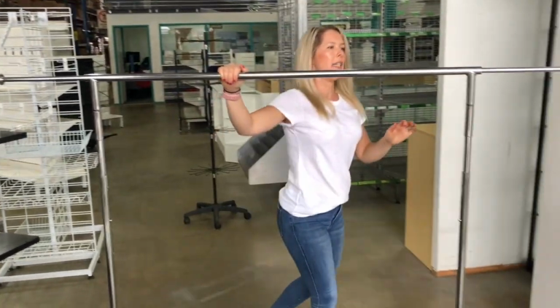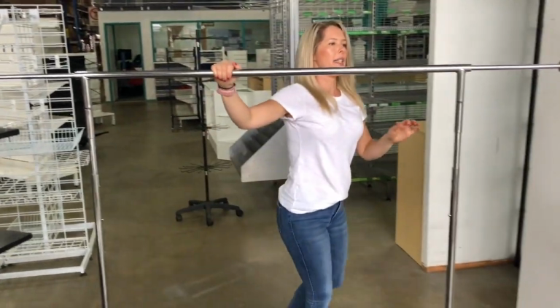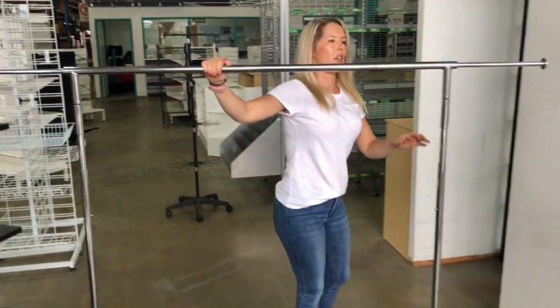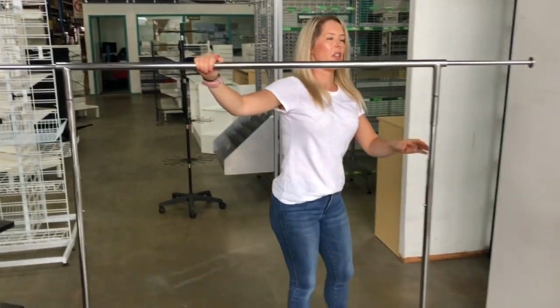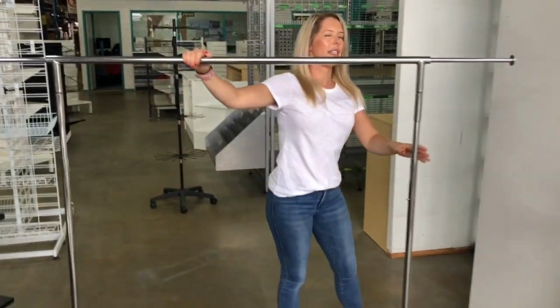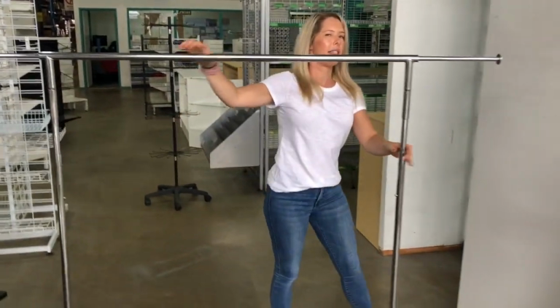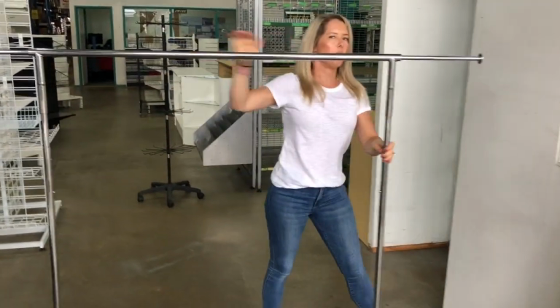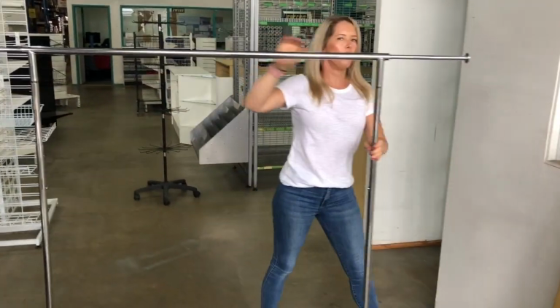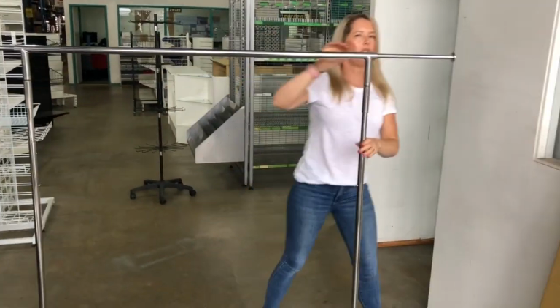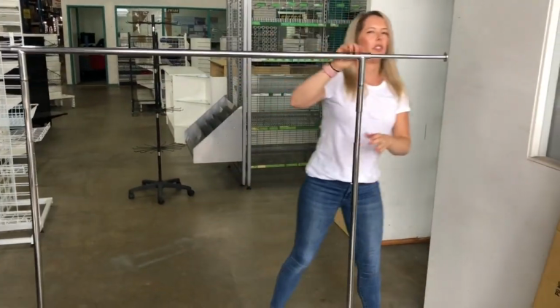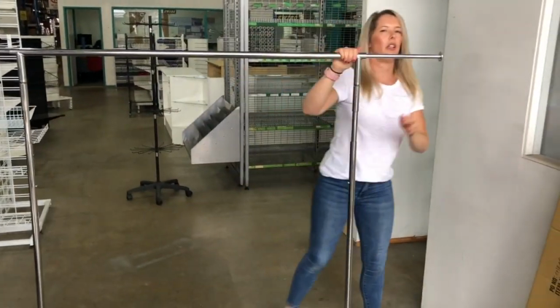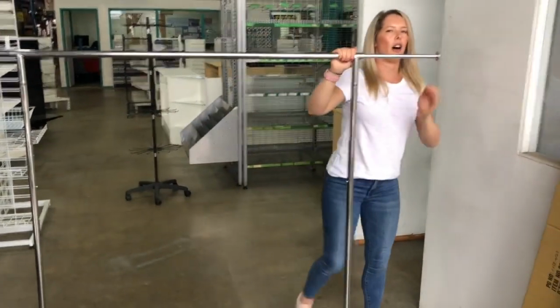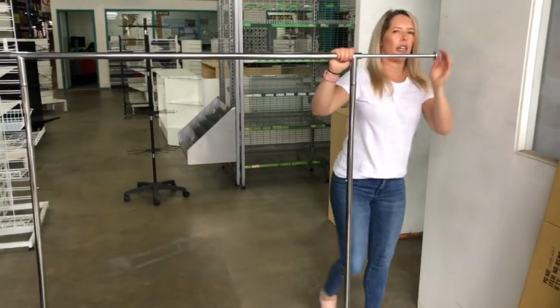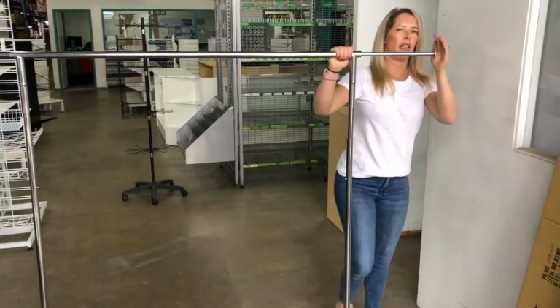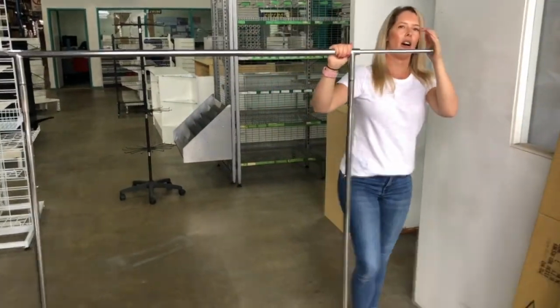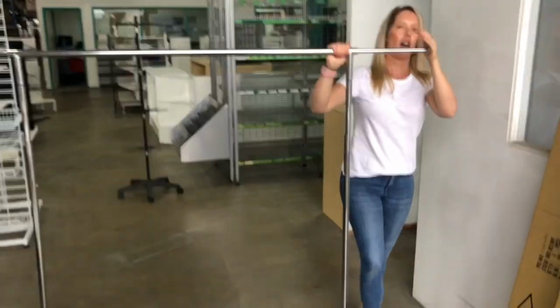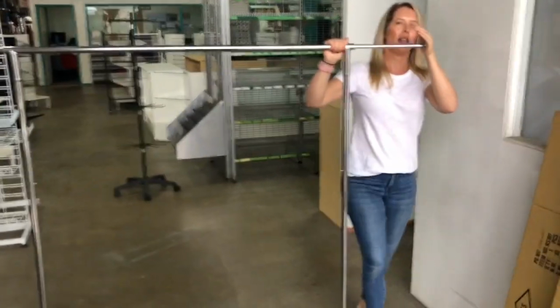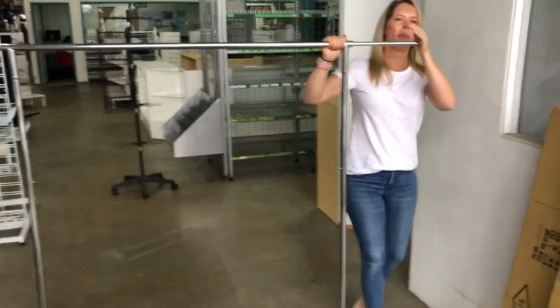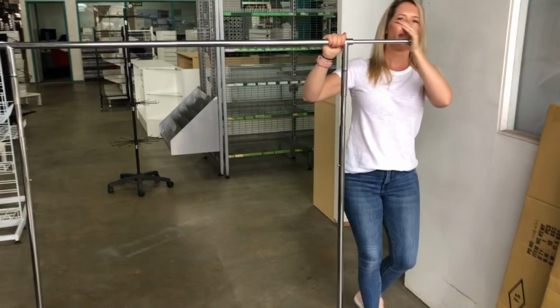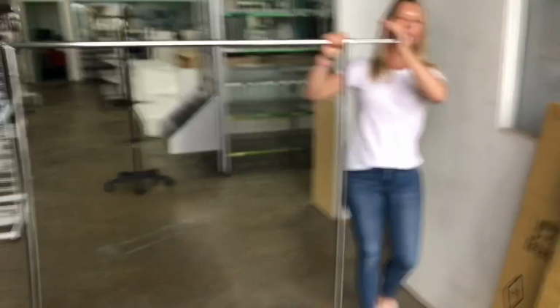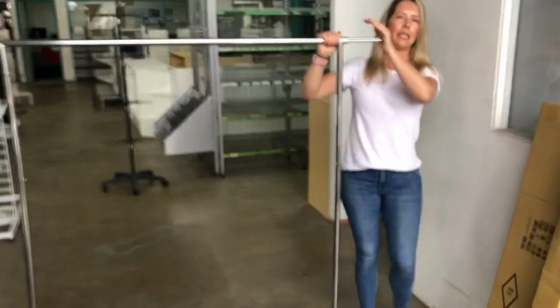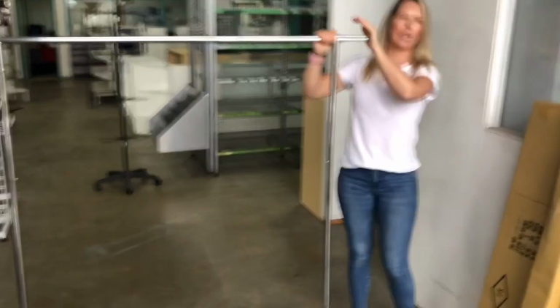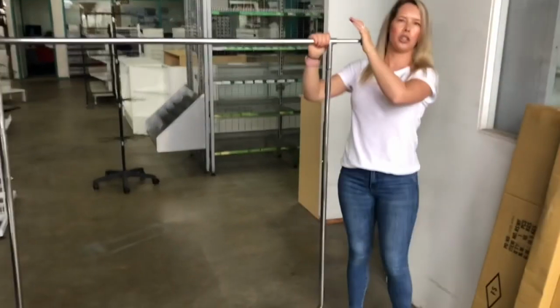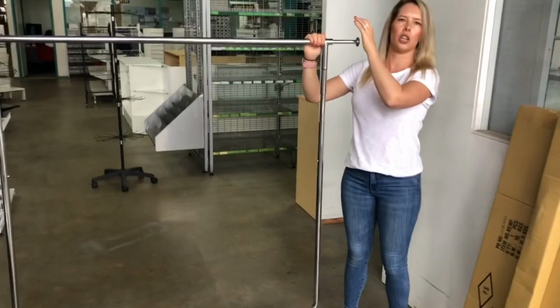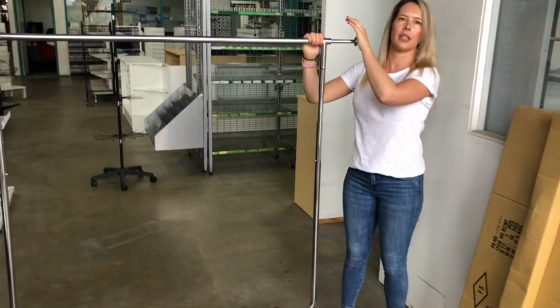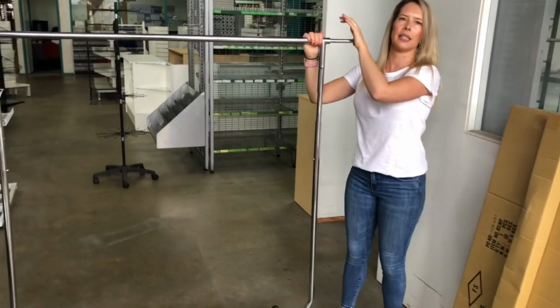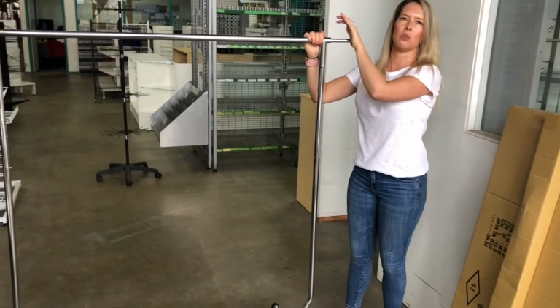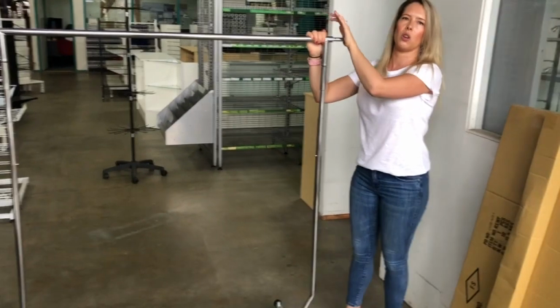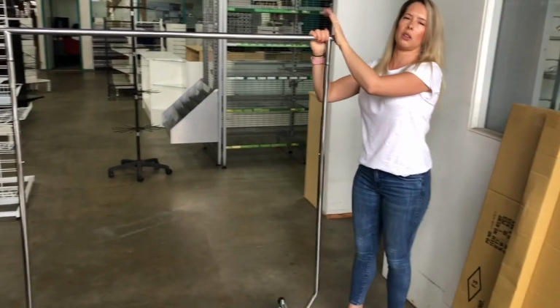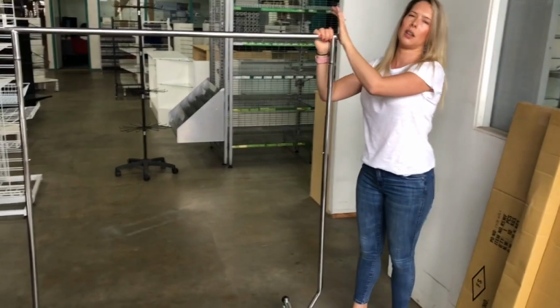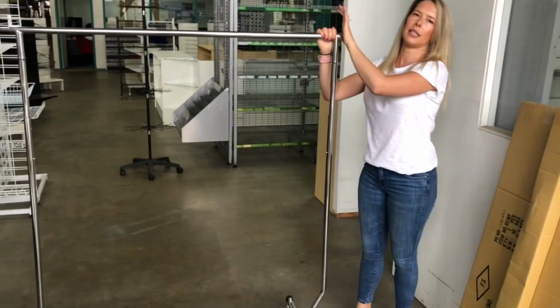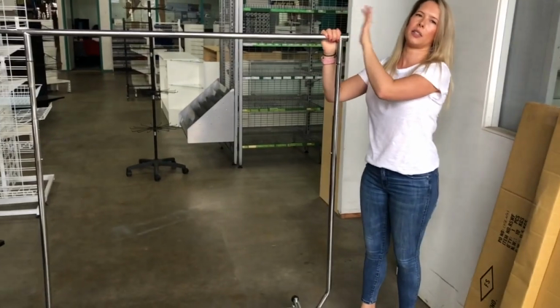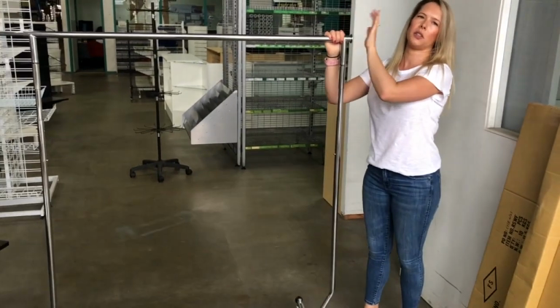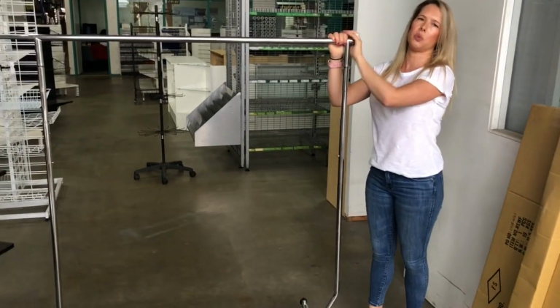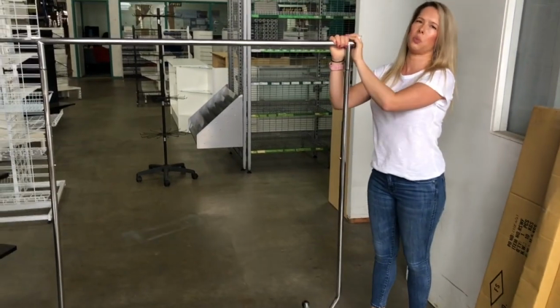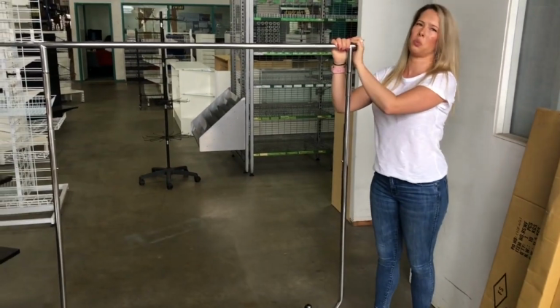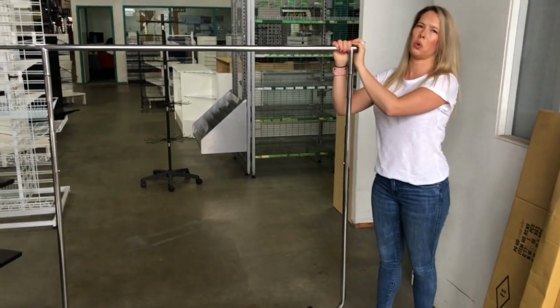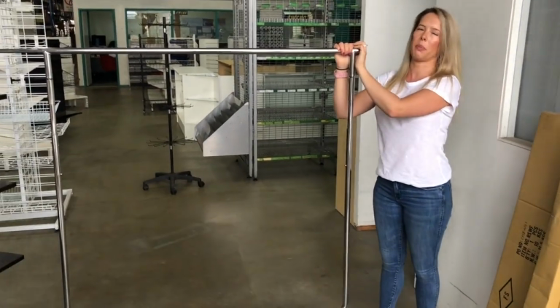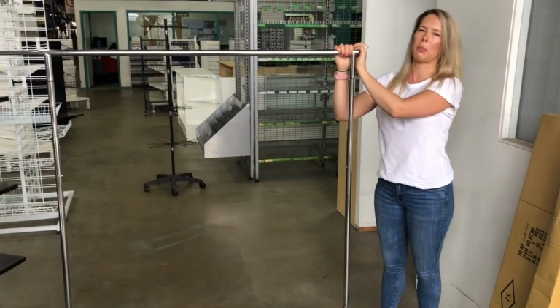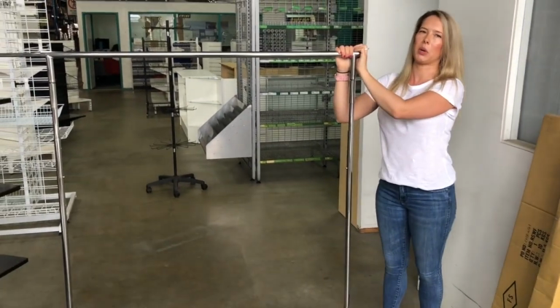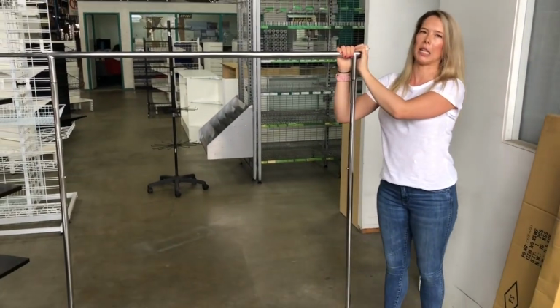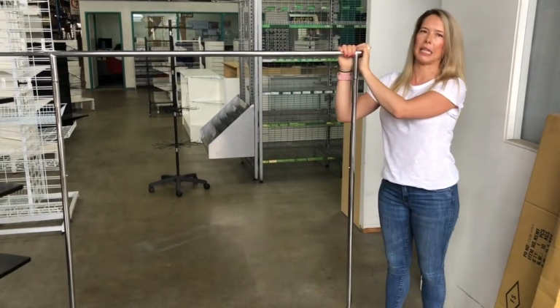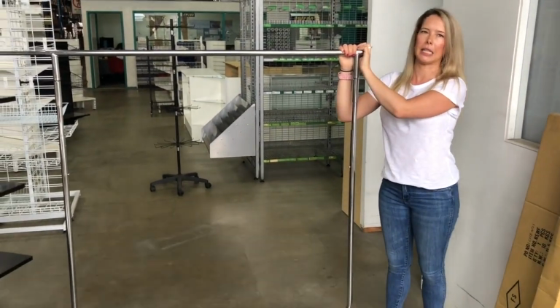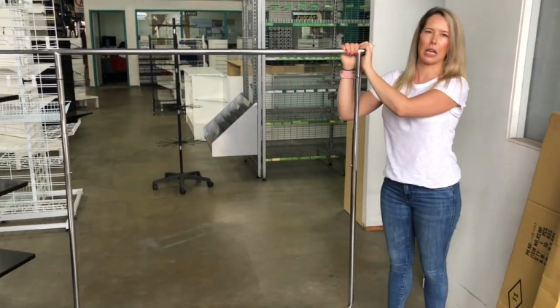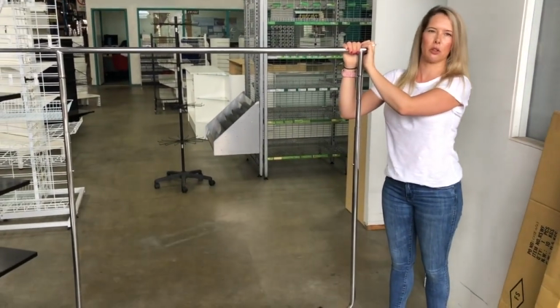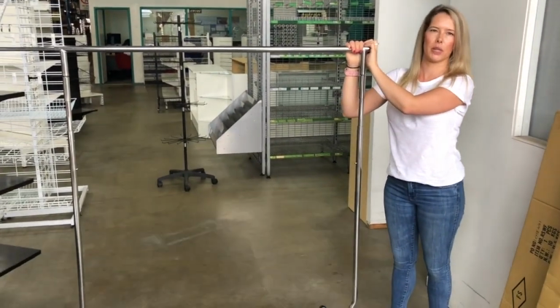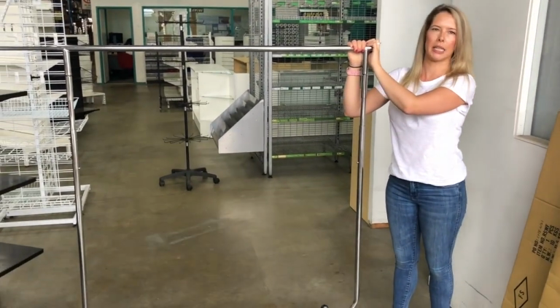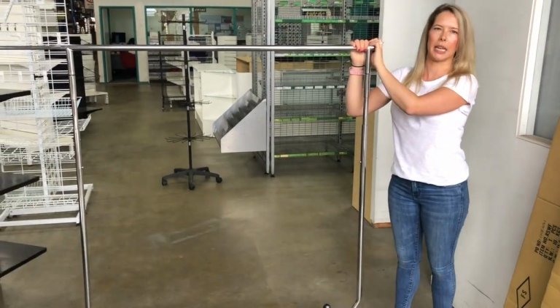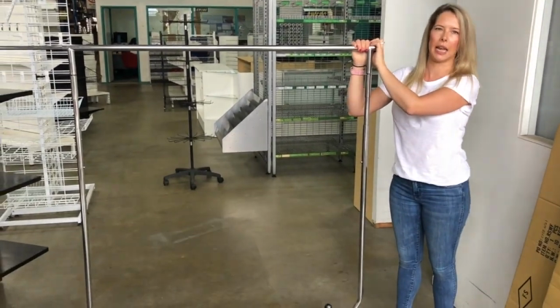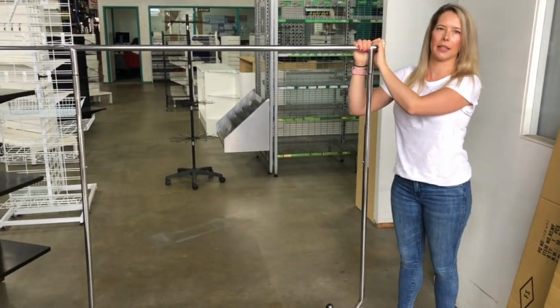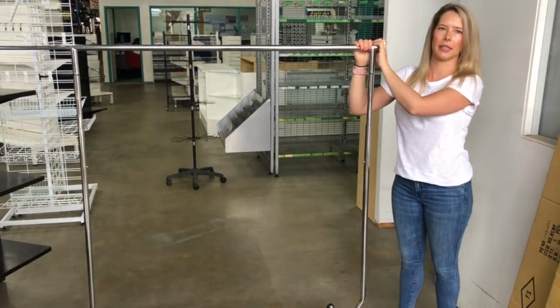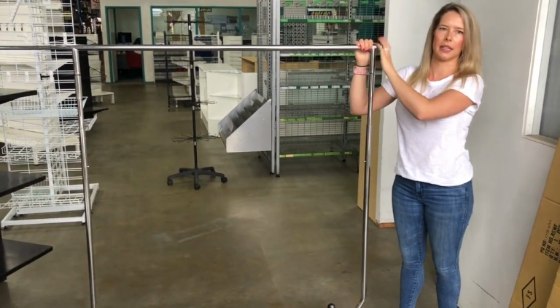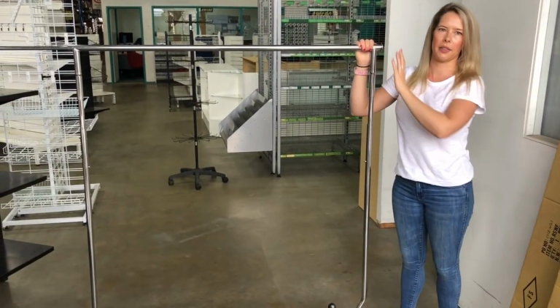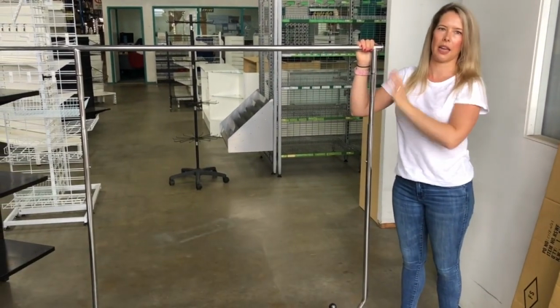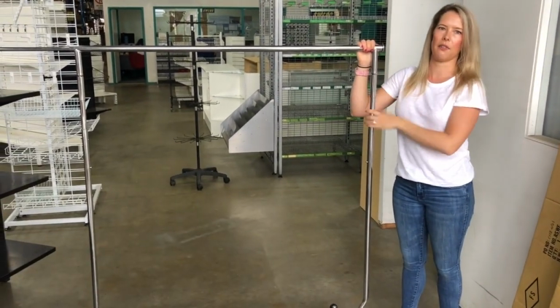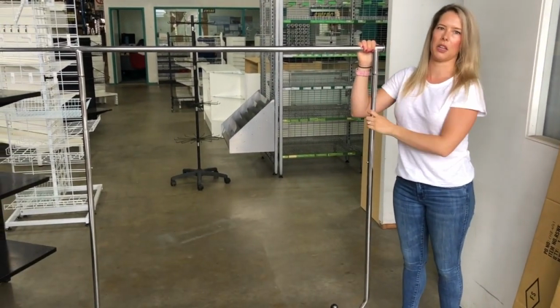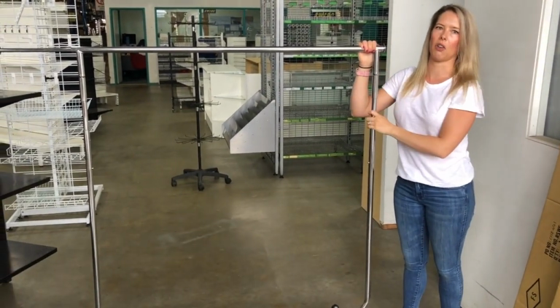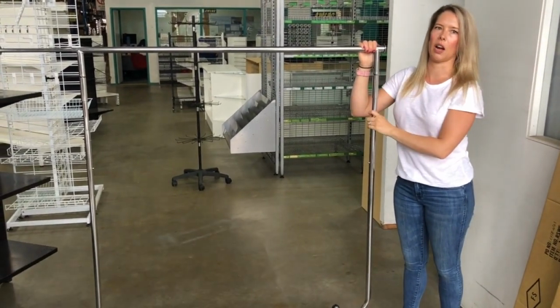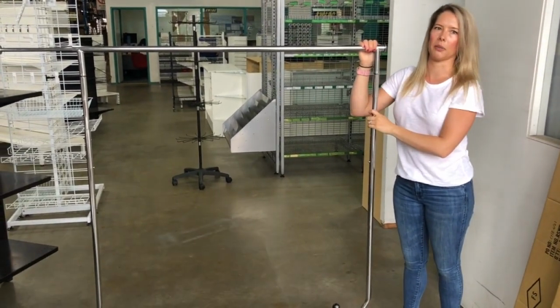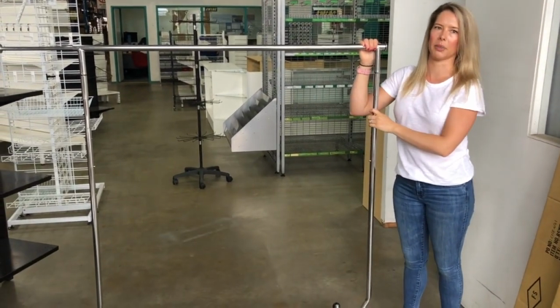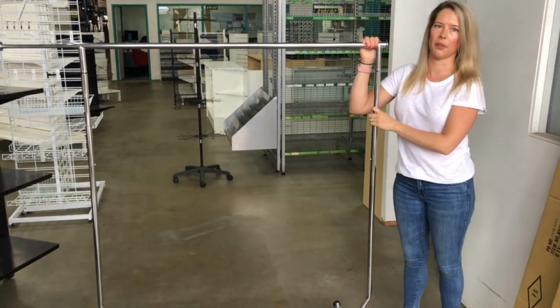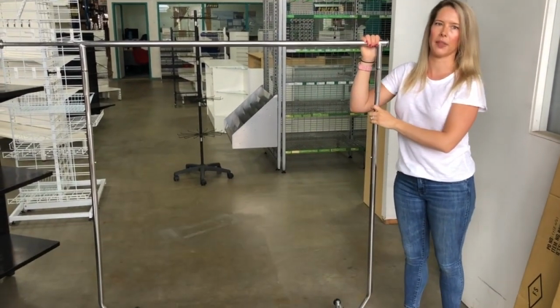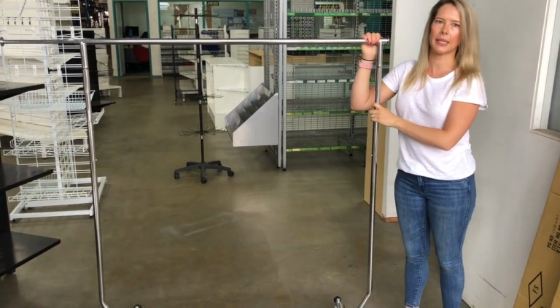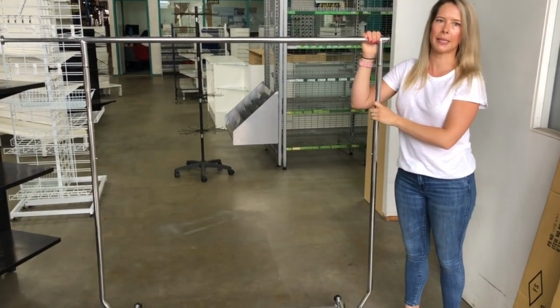This is more for lighter items — t-shirts and whatnot. You won't want to be putting things like dressing gowns and other heavier items on this.